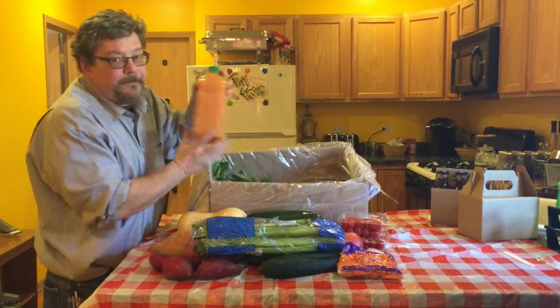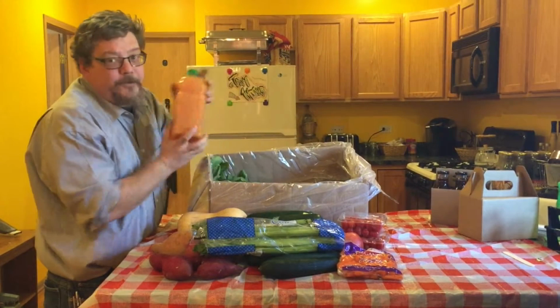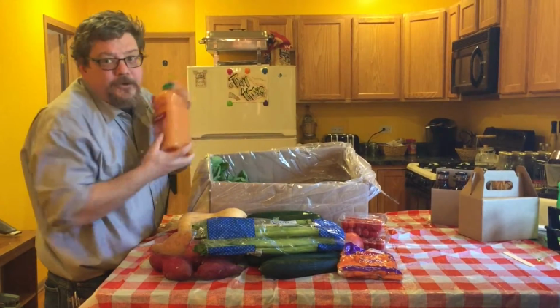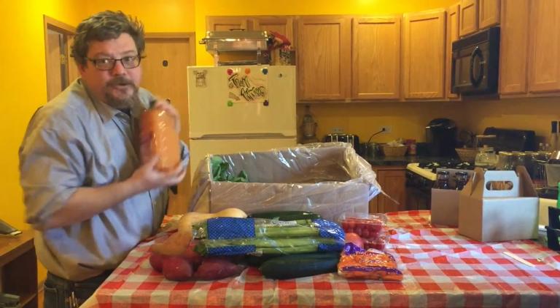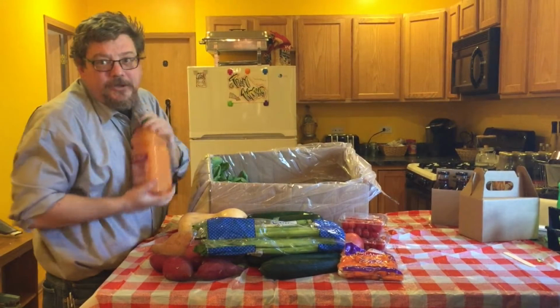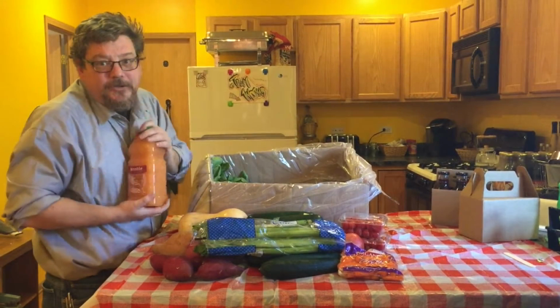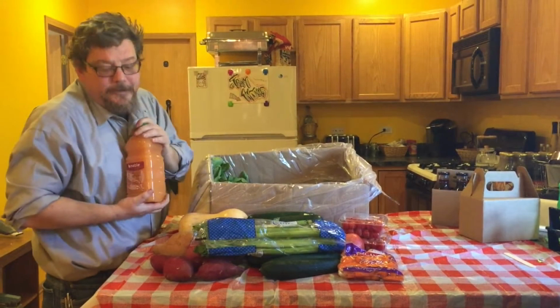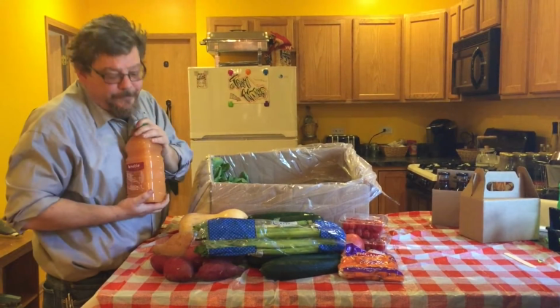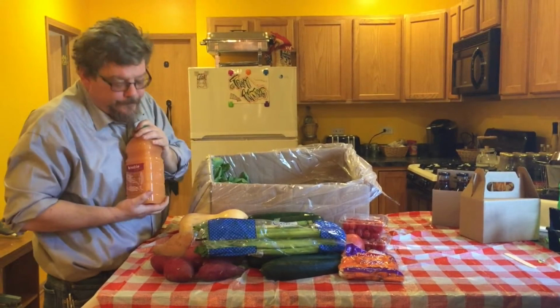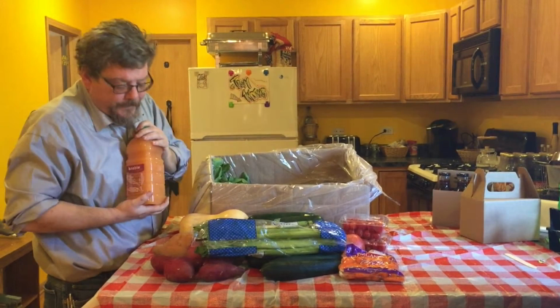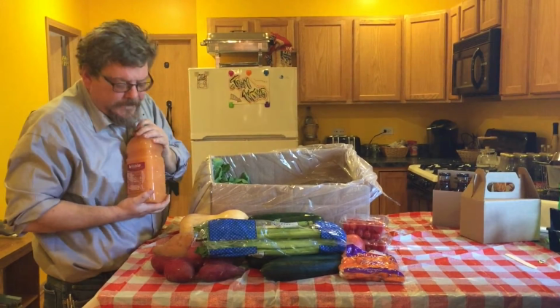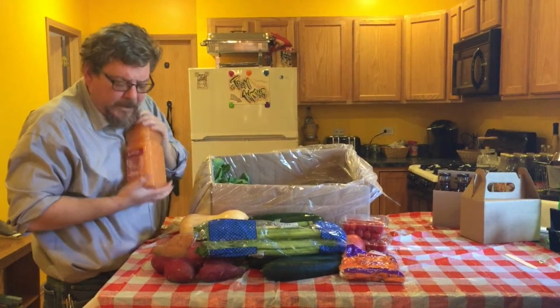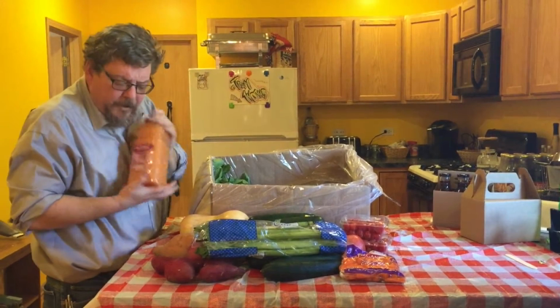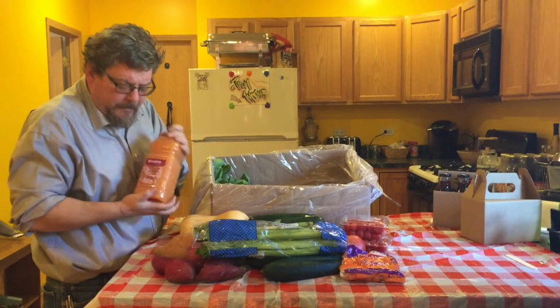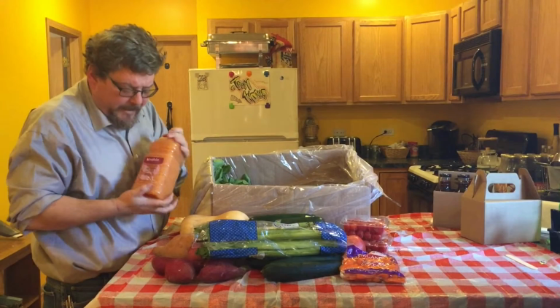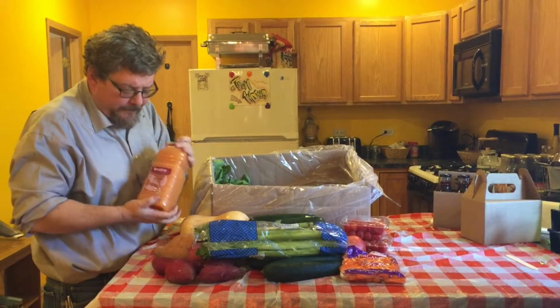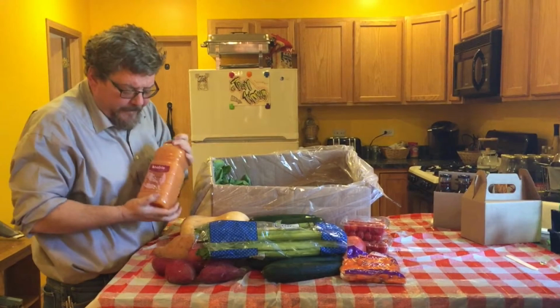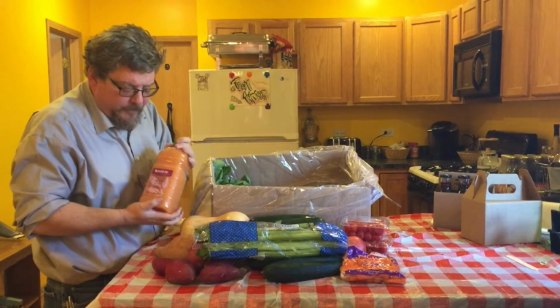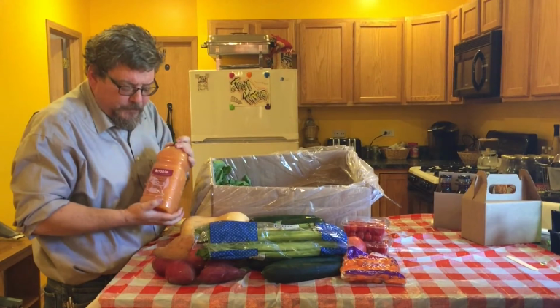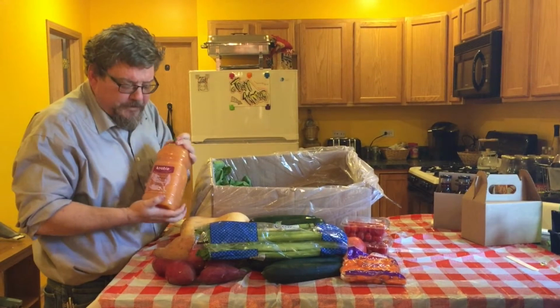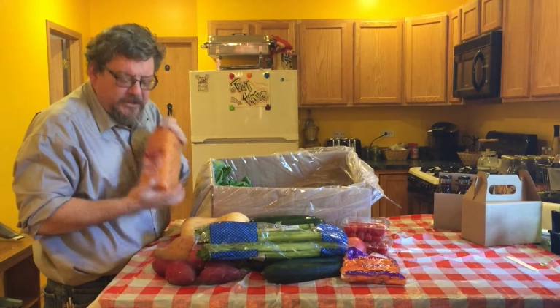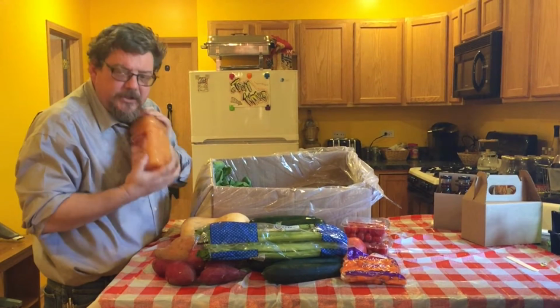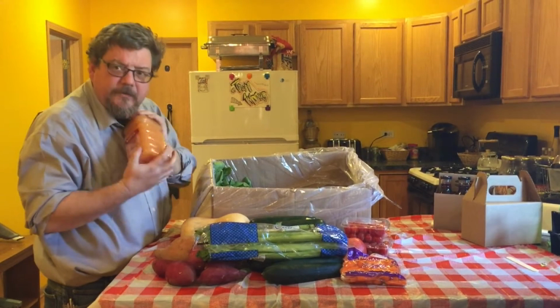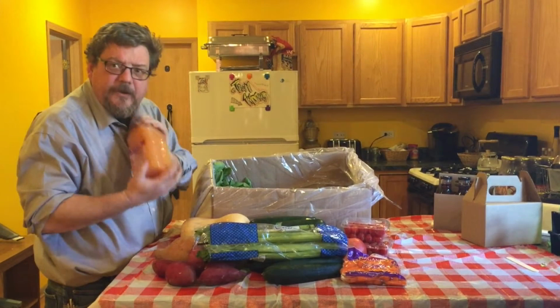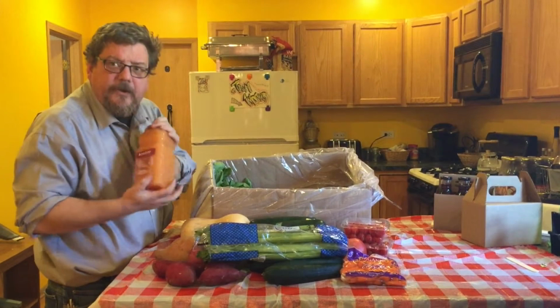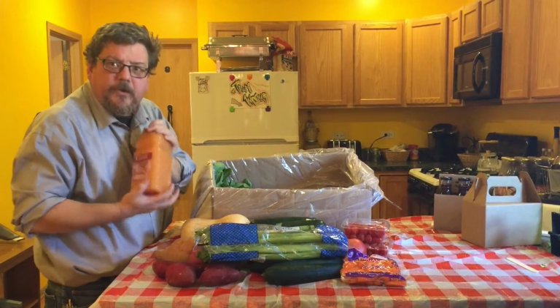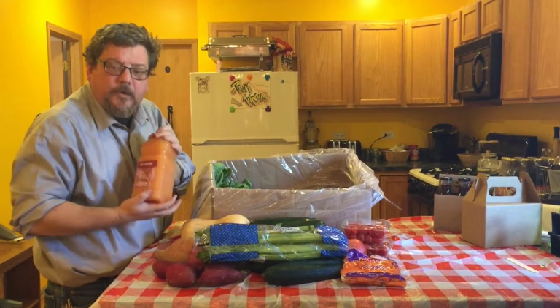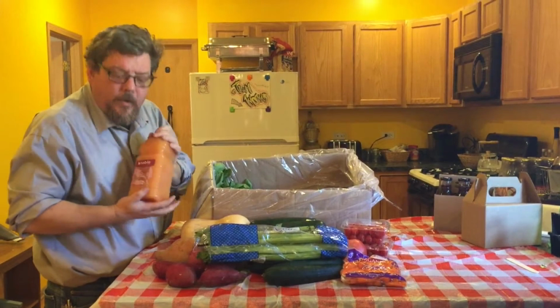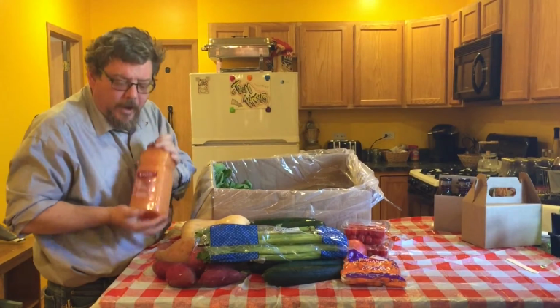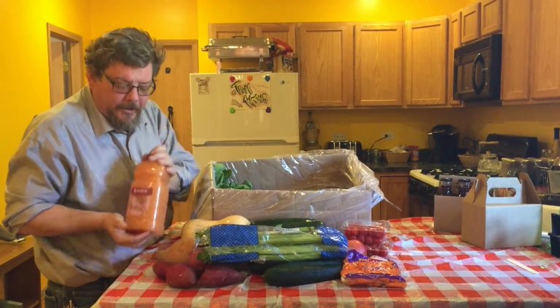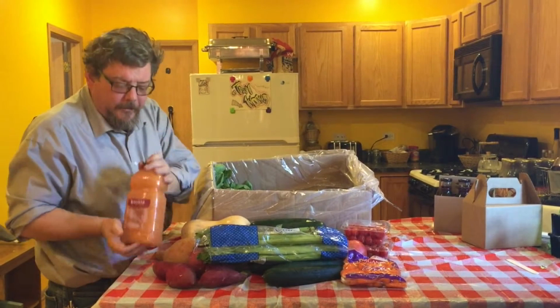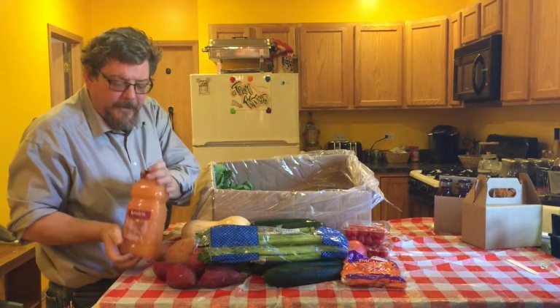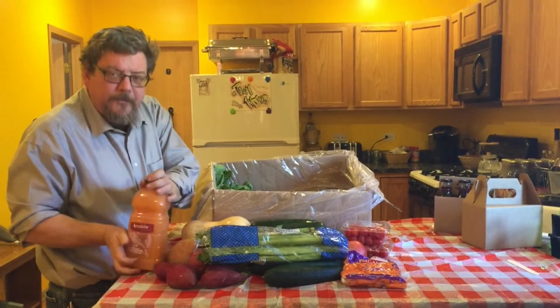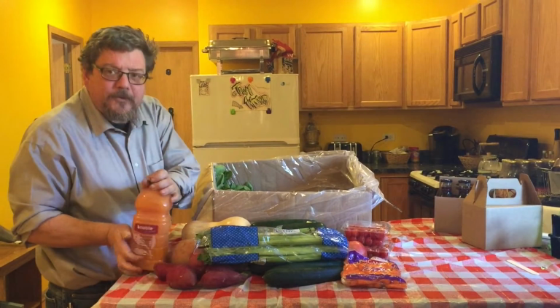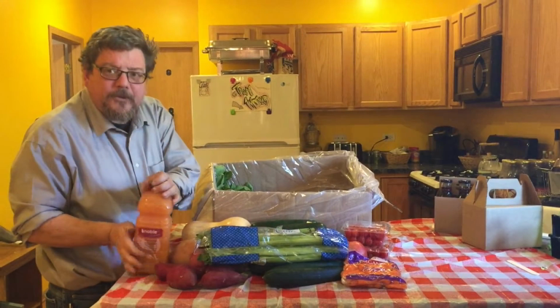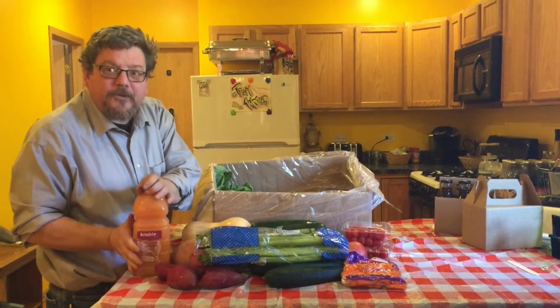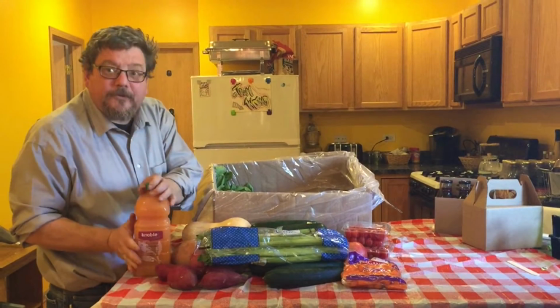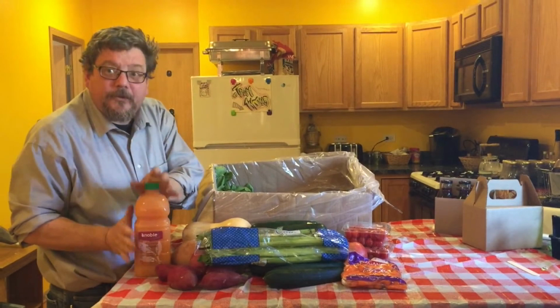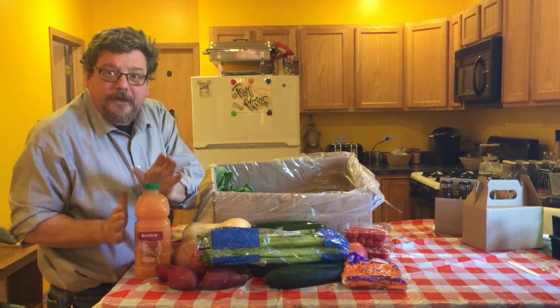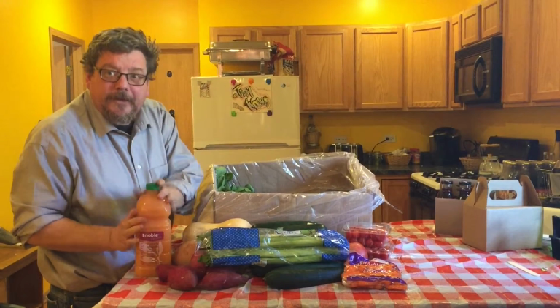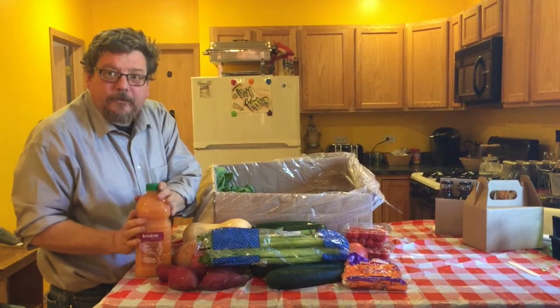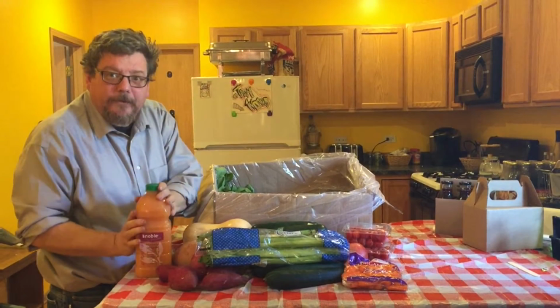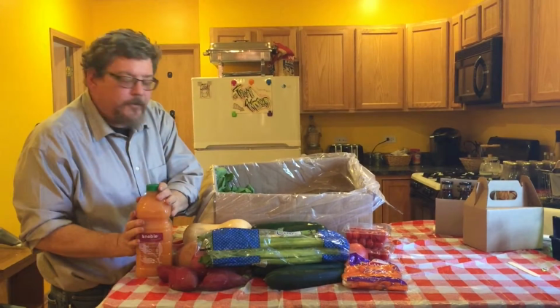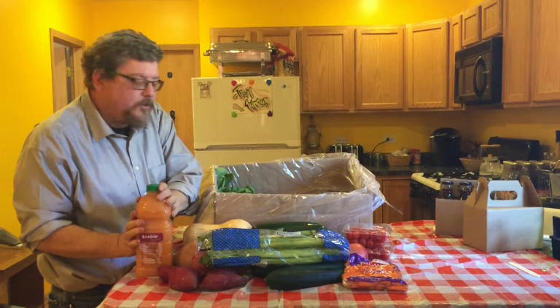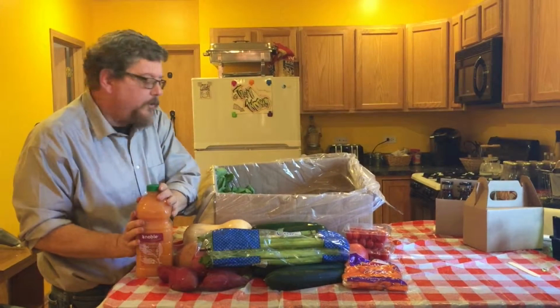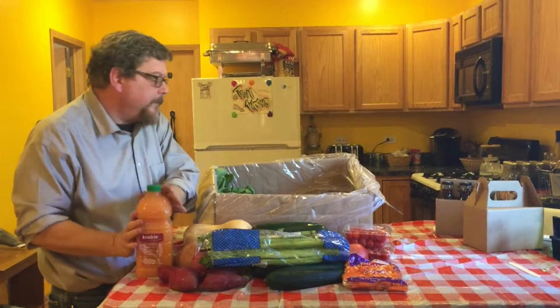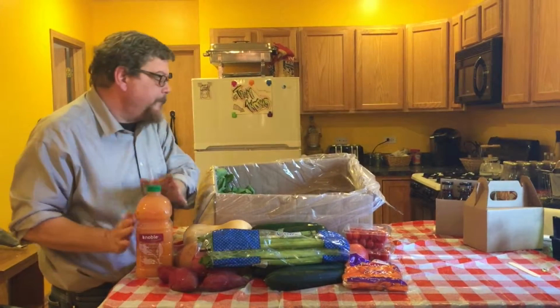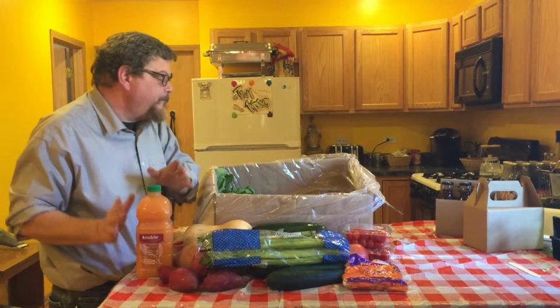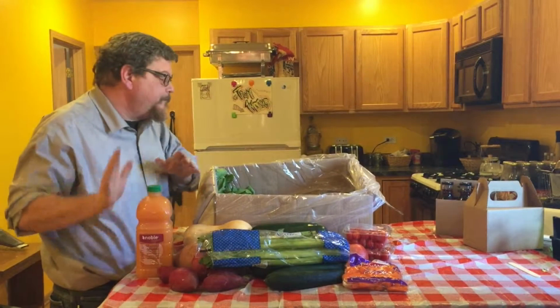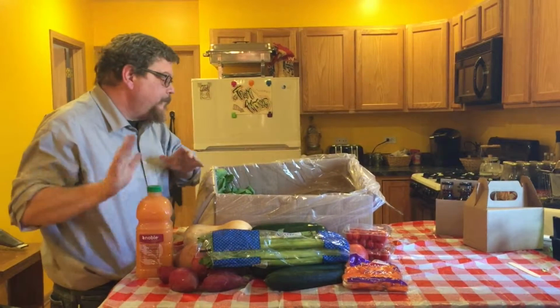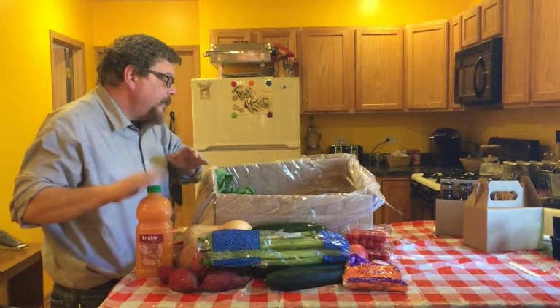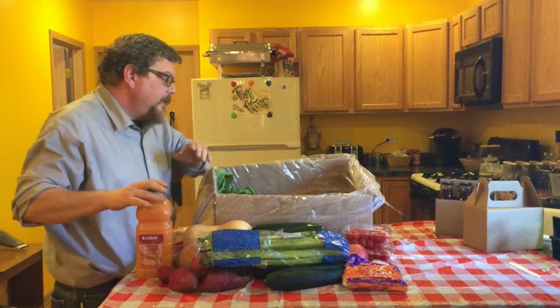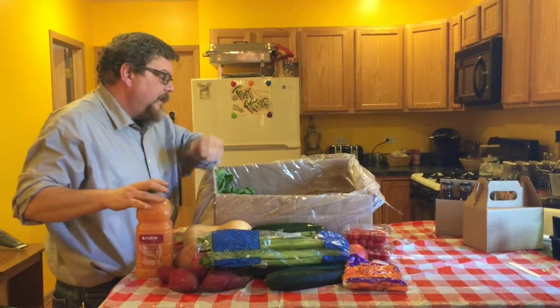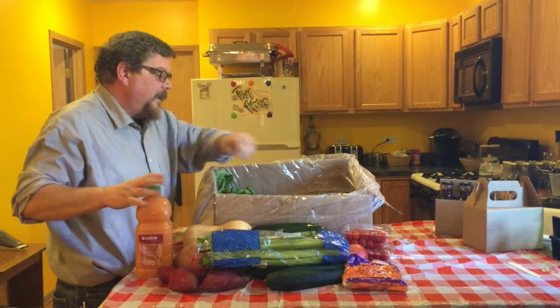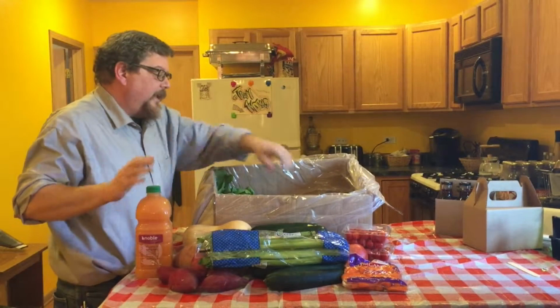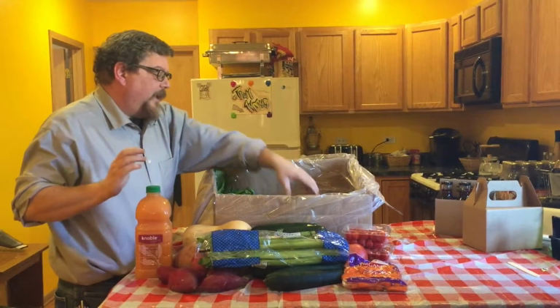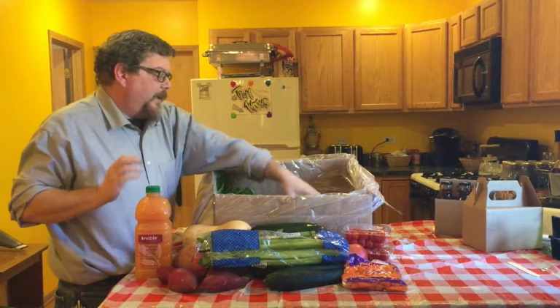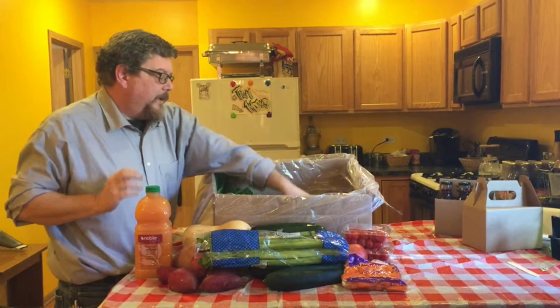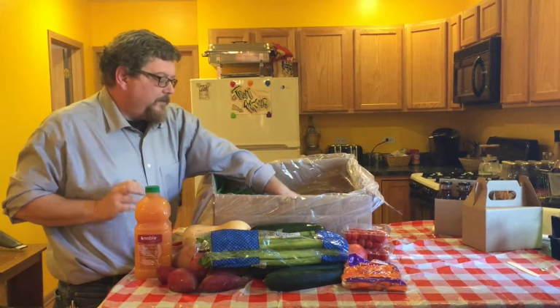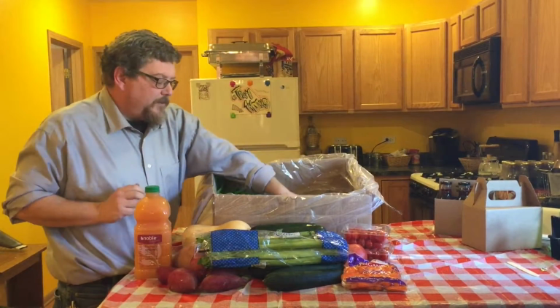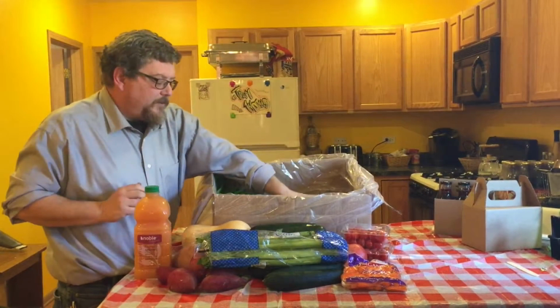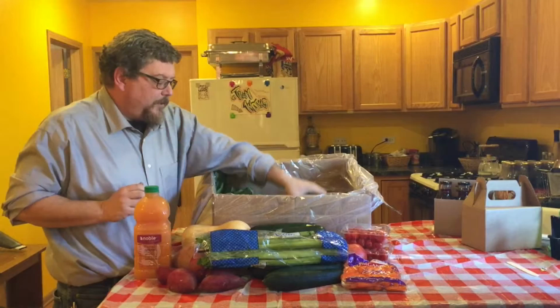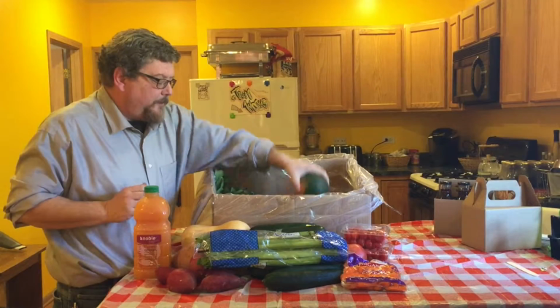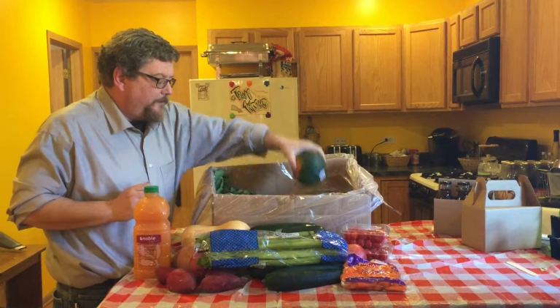Grapefruit juice — not one of my favorites, but this is a very good quality grapefruit juice. If you like grapefruit juice, go for it.